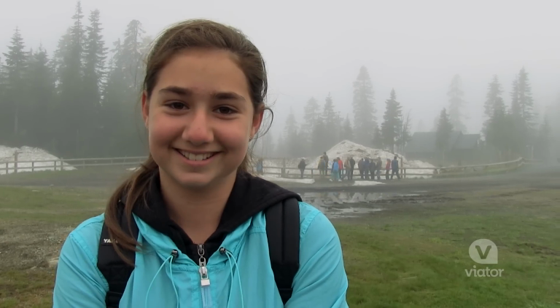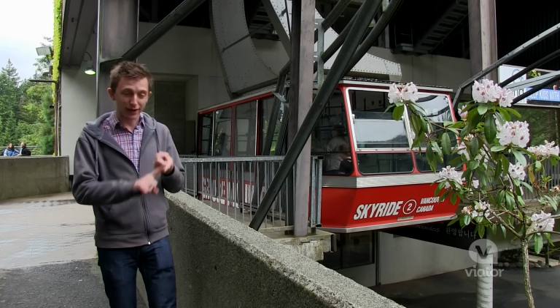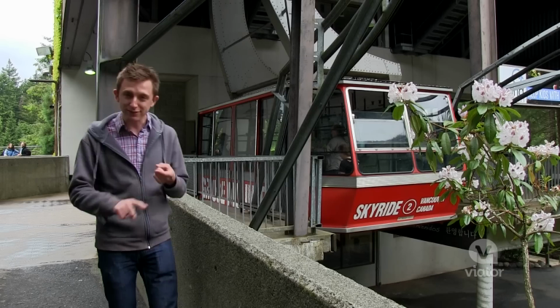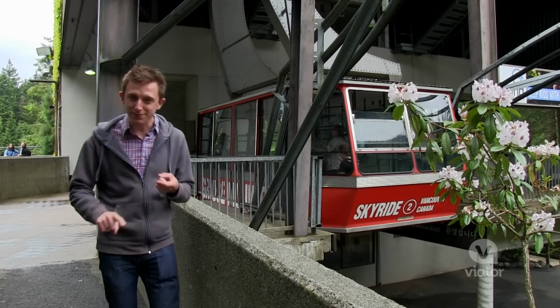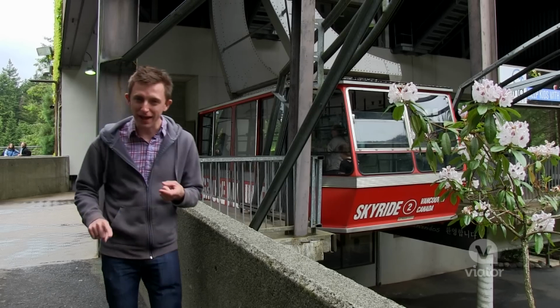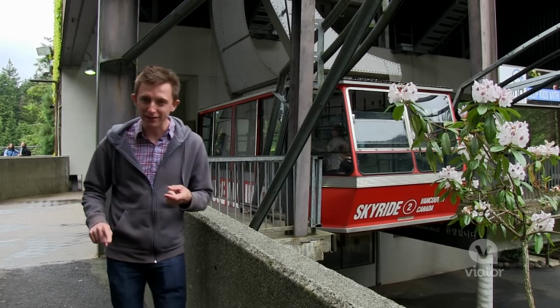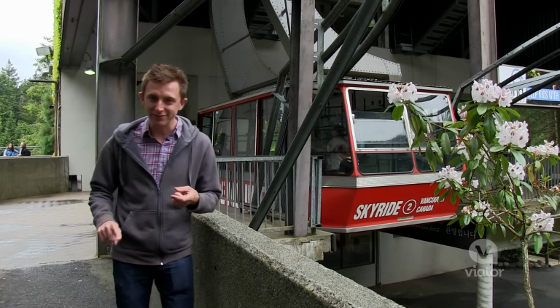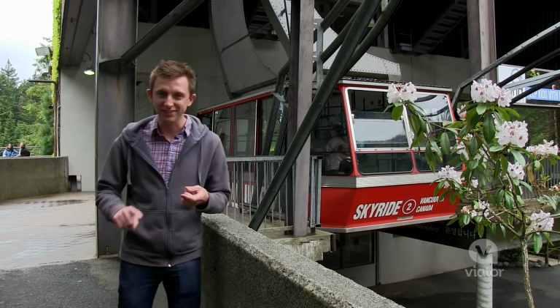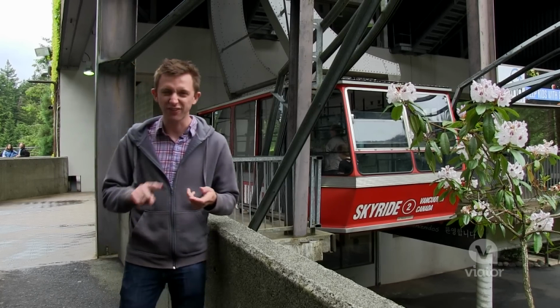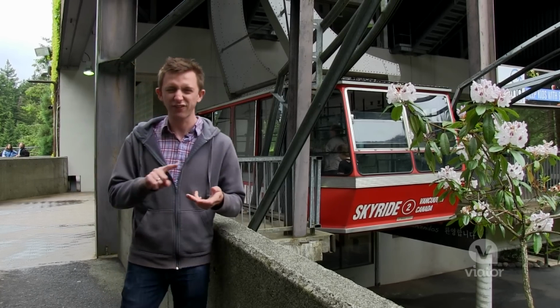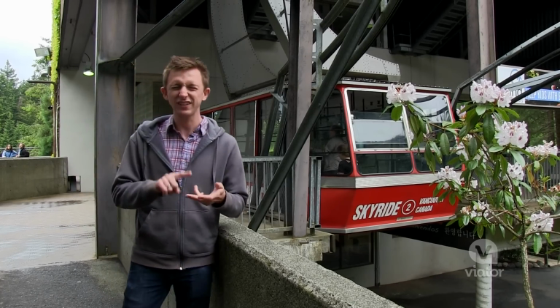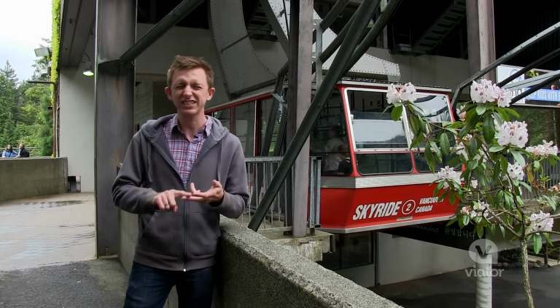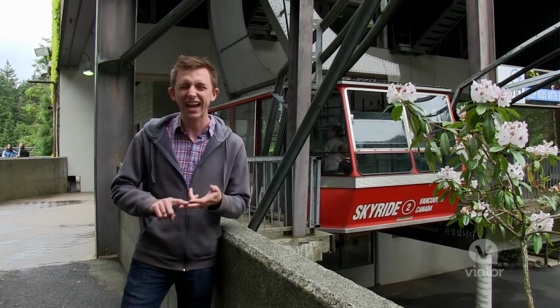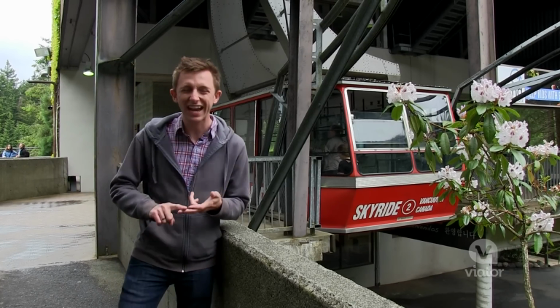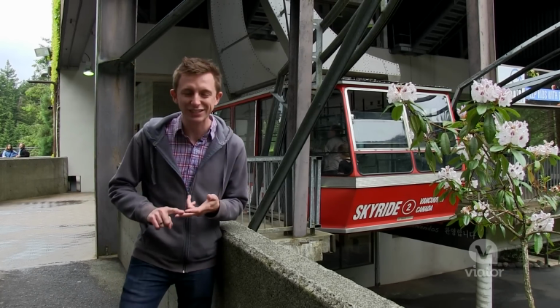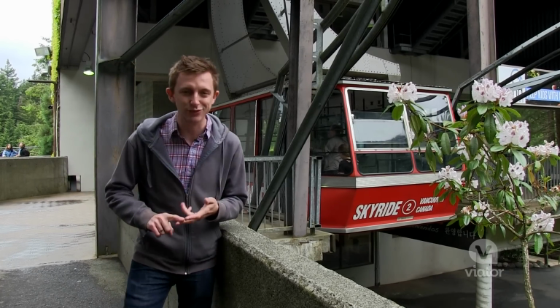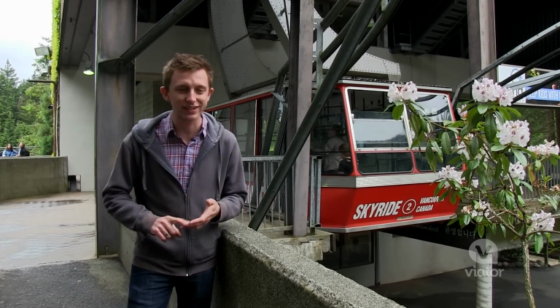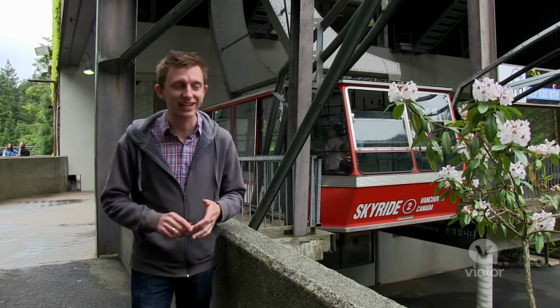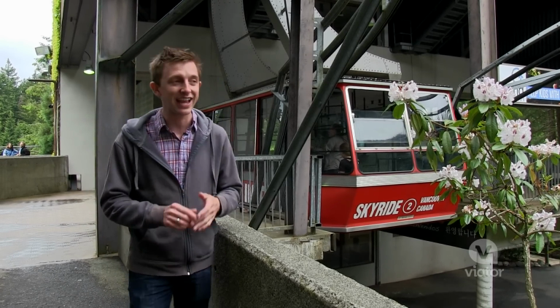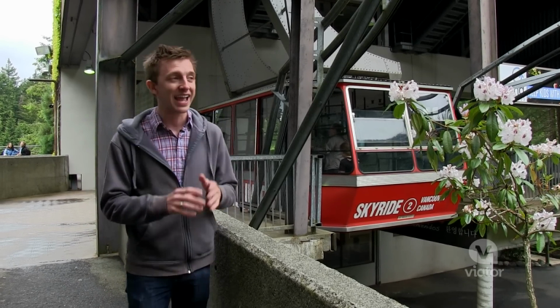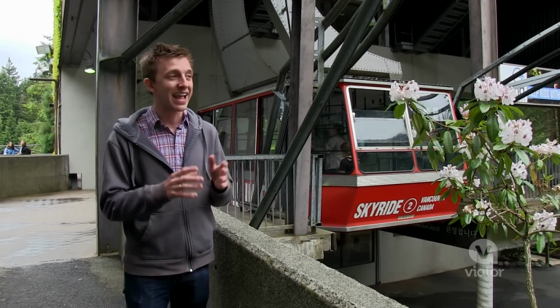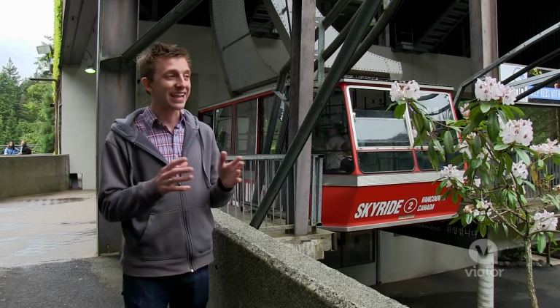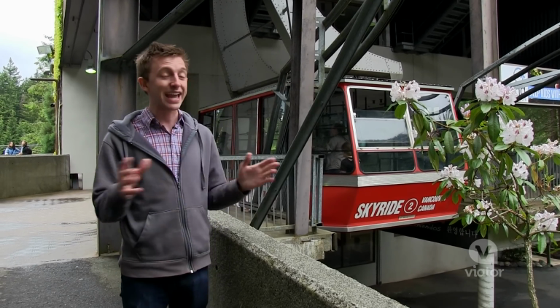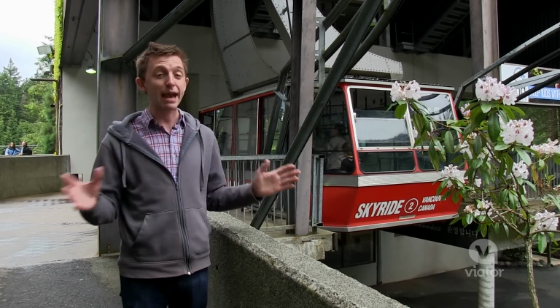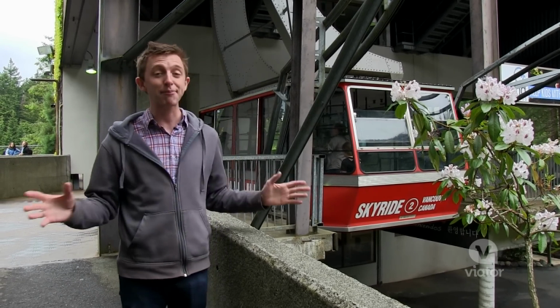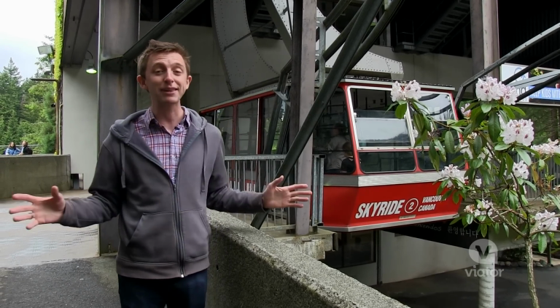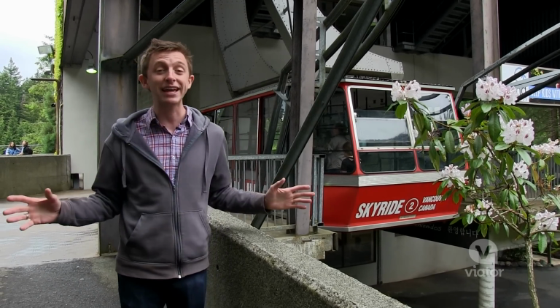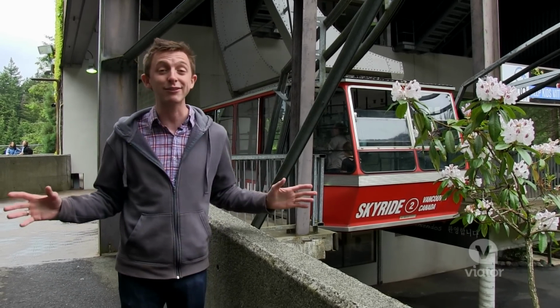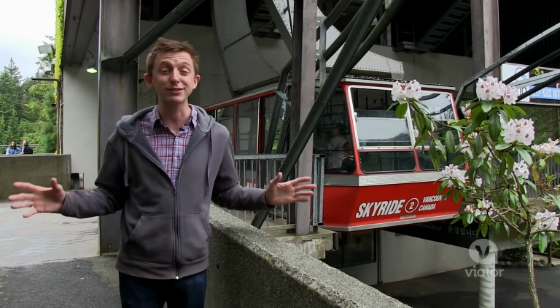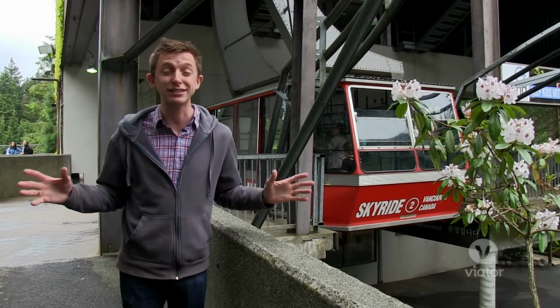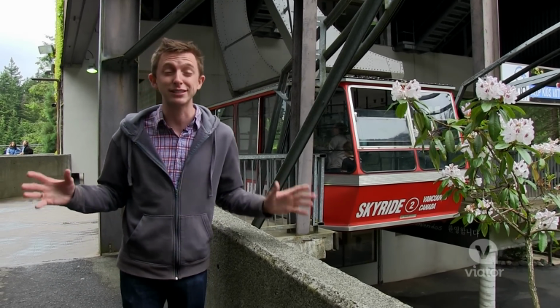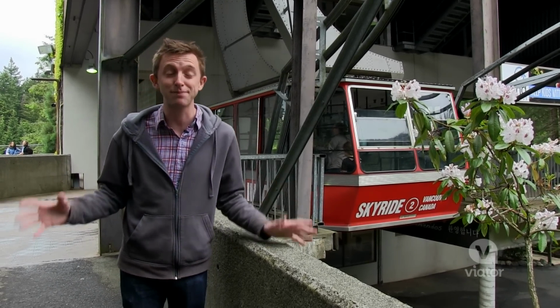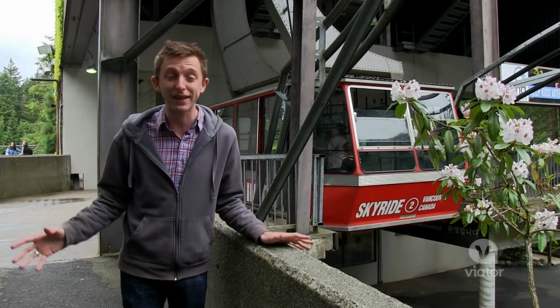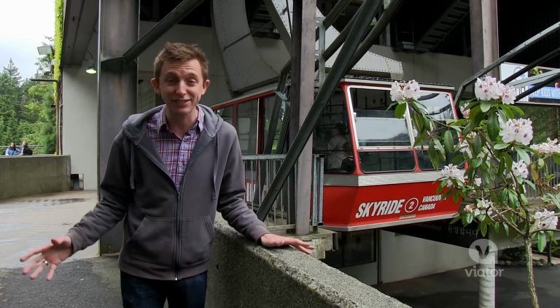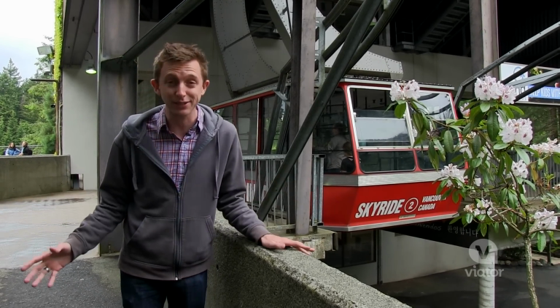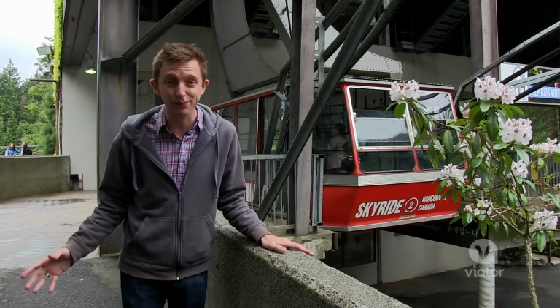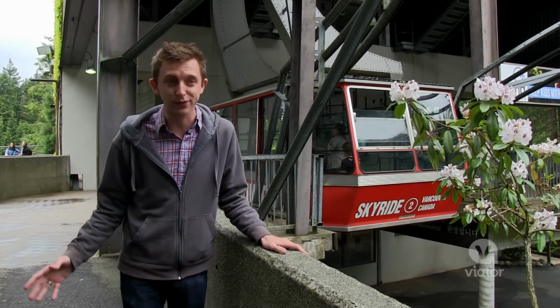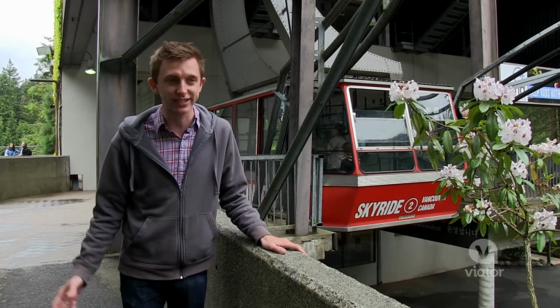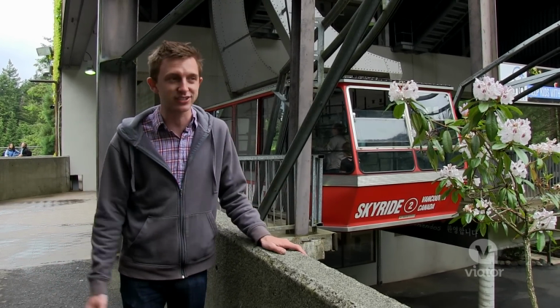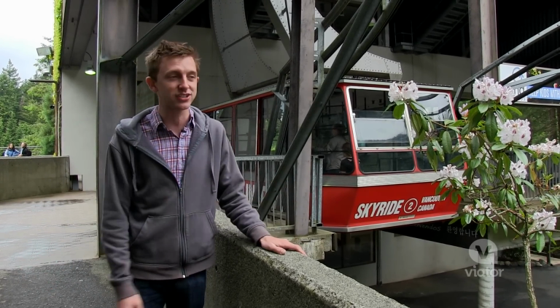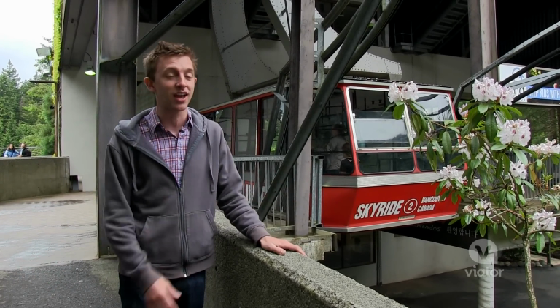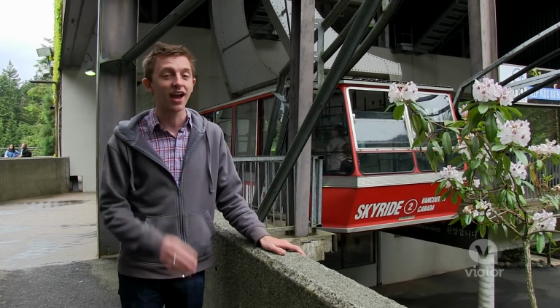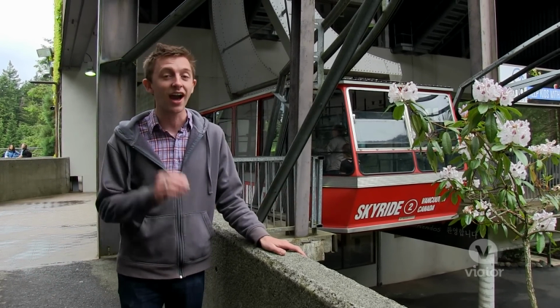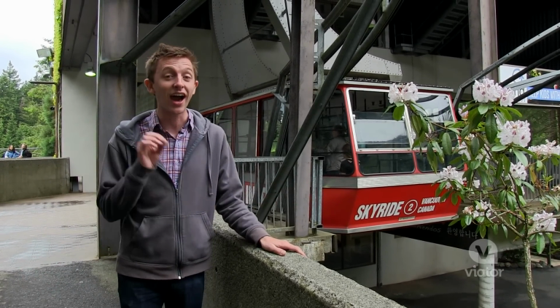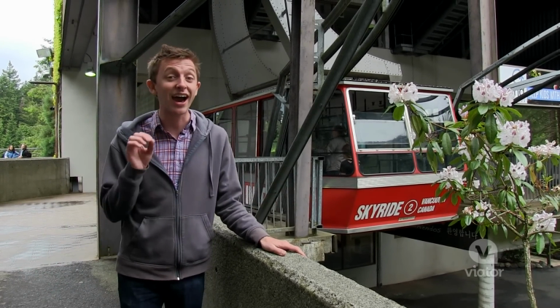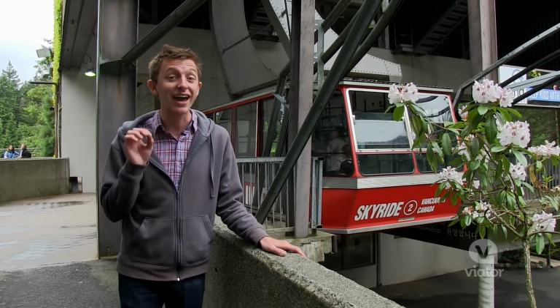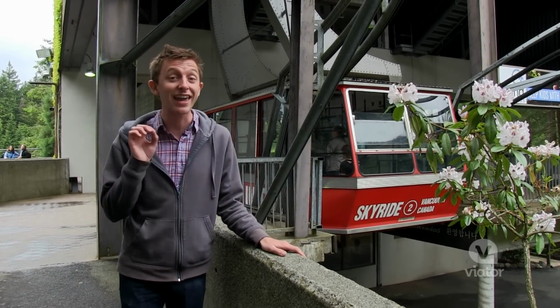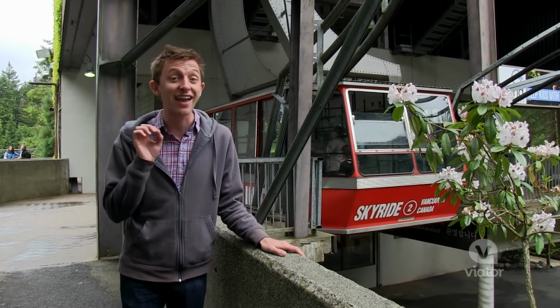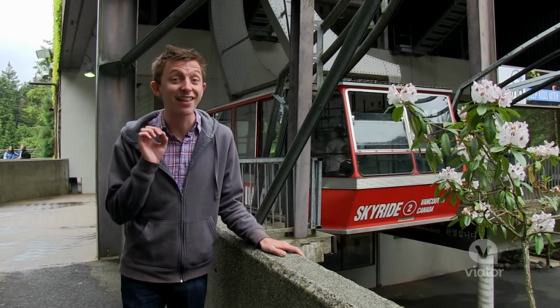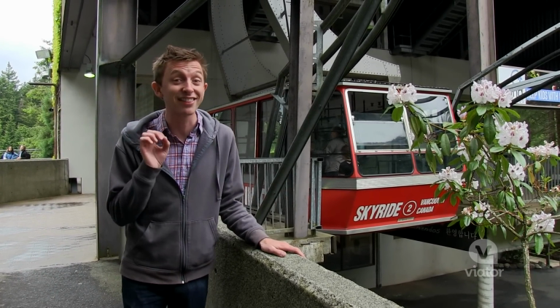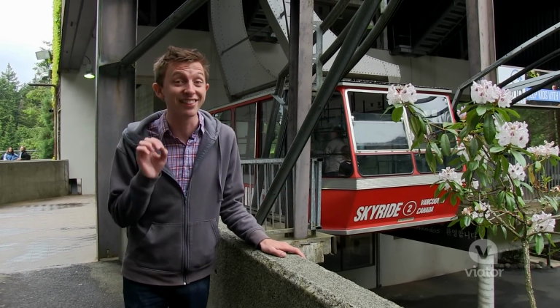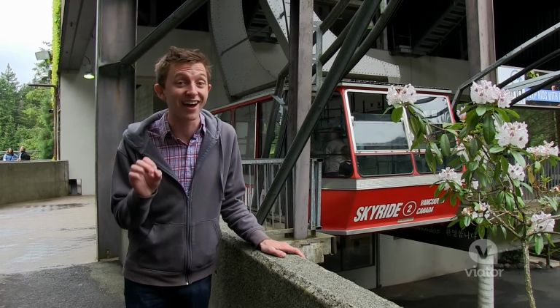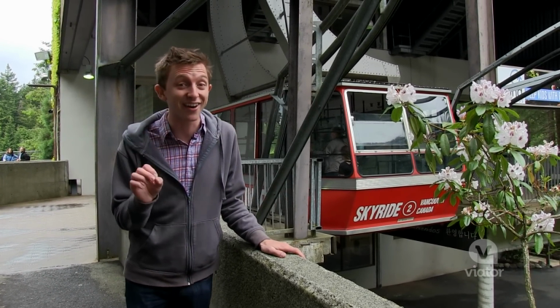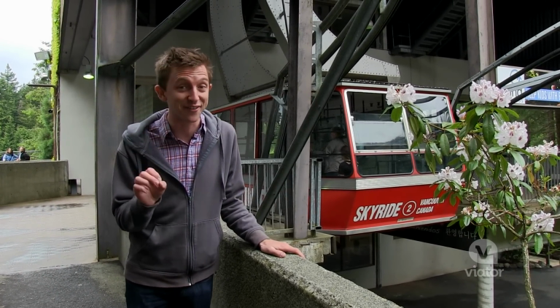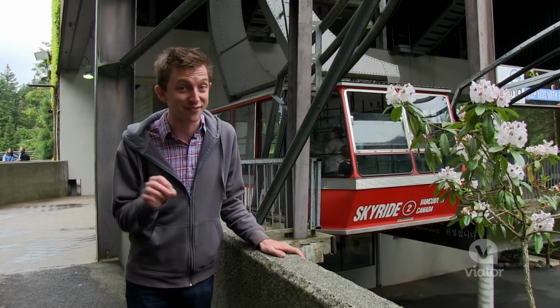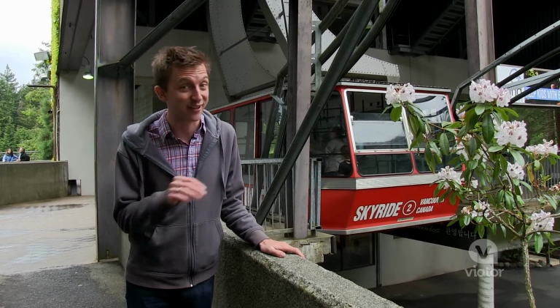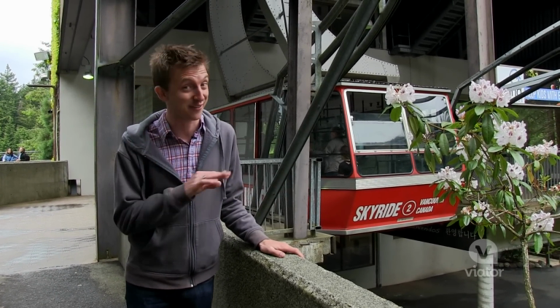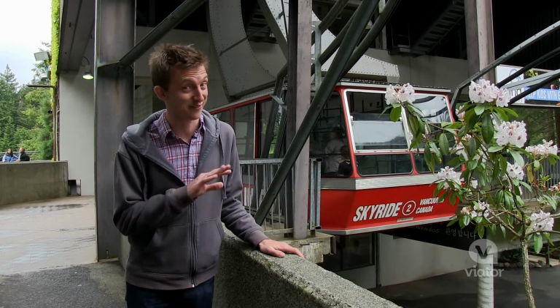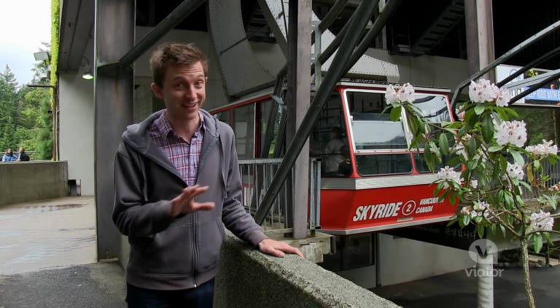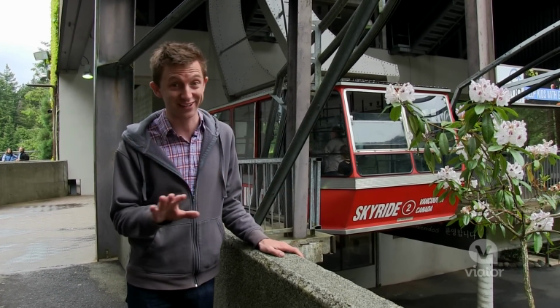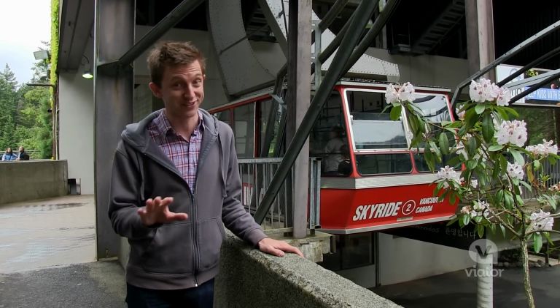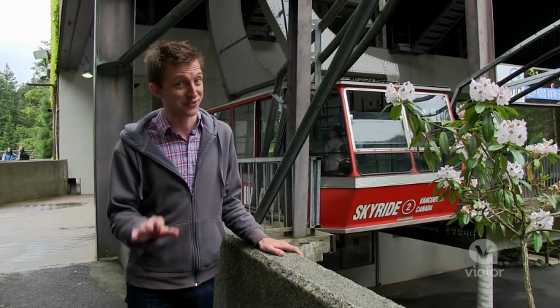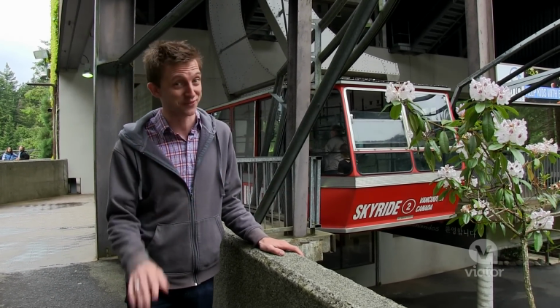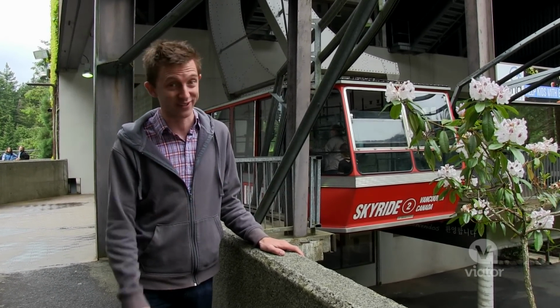Grouse Mountain, the Fish Hatchery, Capilano Suspension Bridge — I love Vancouver.